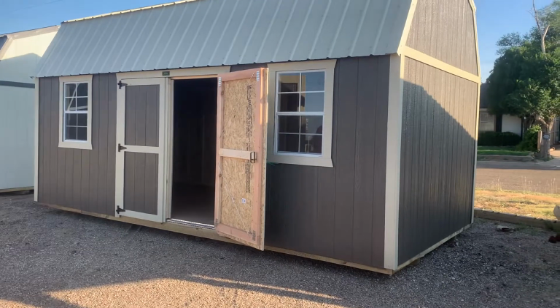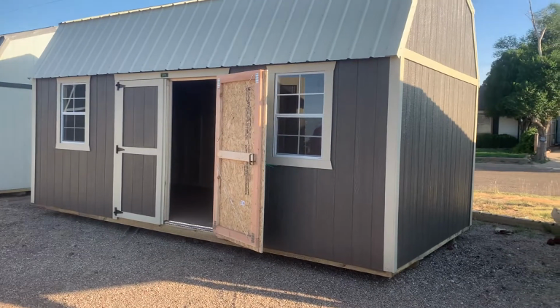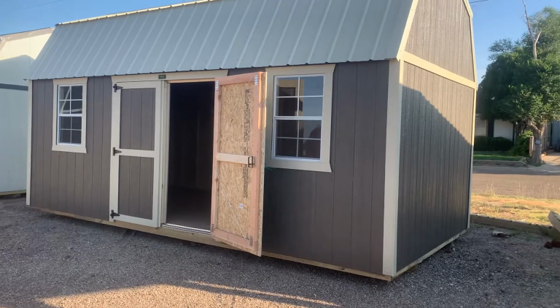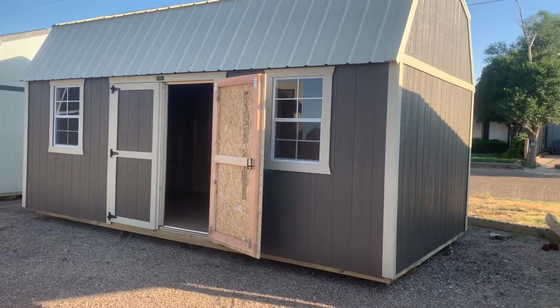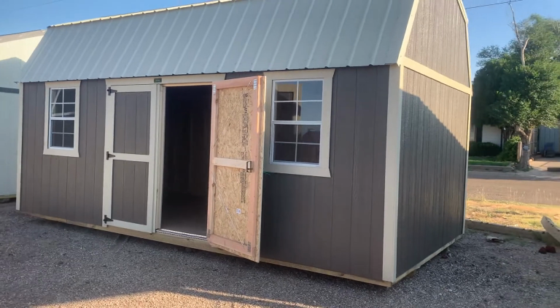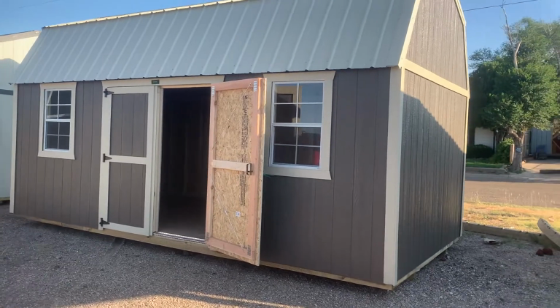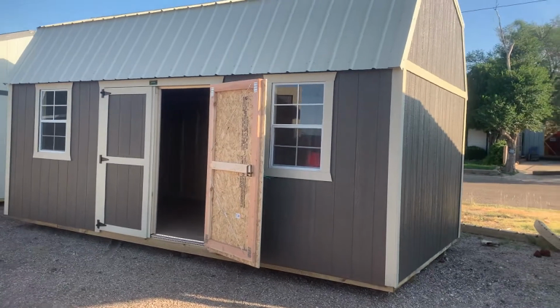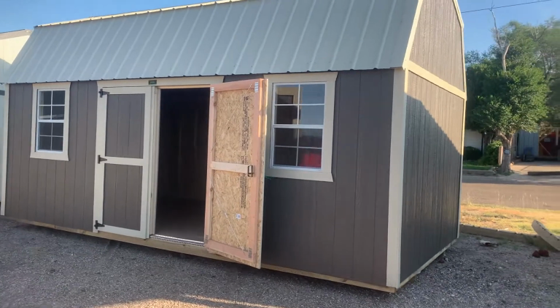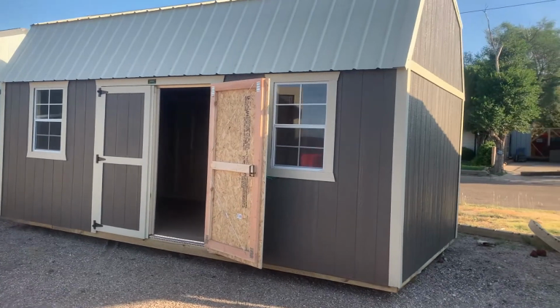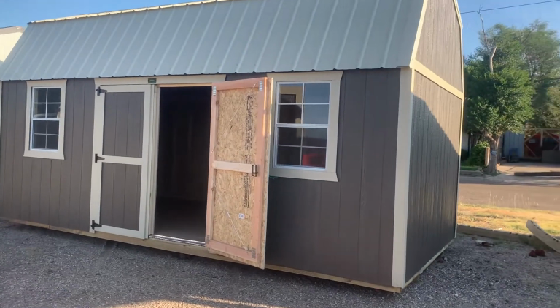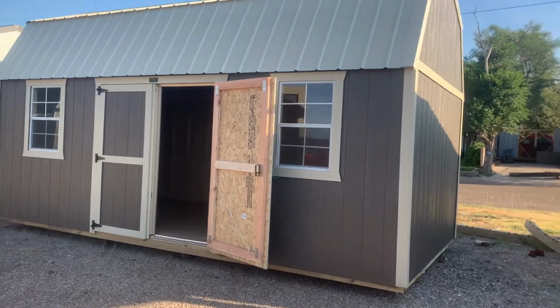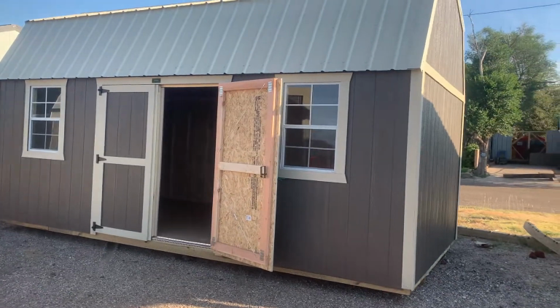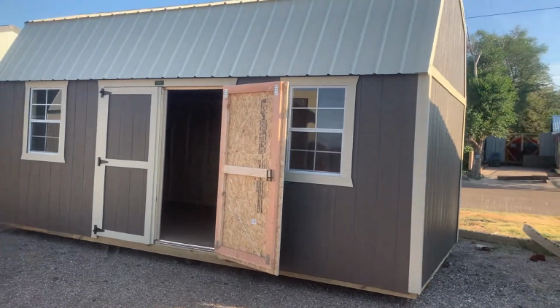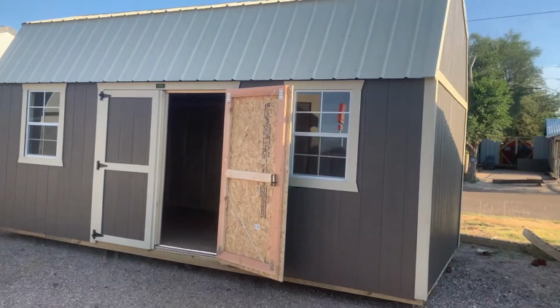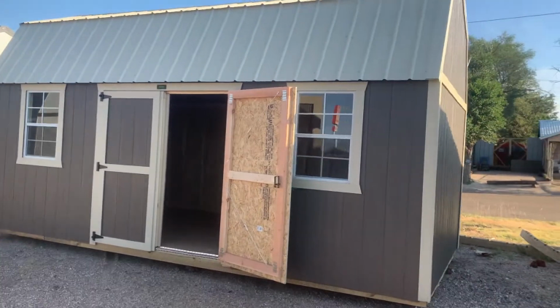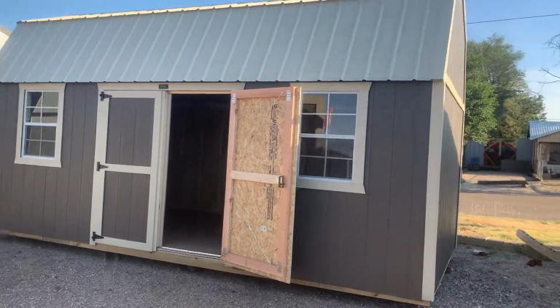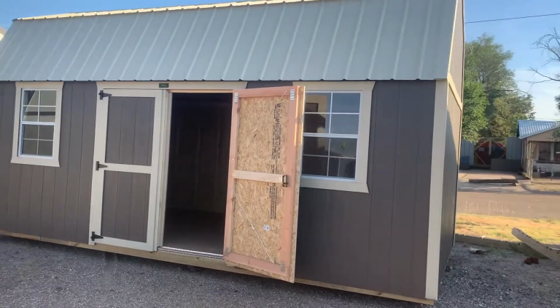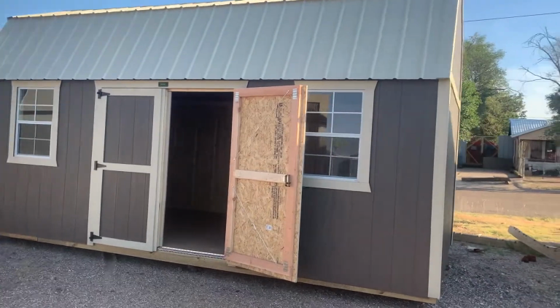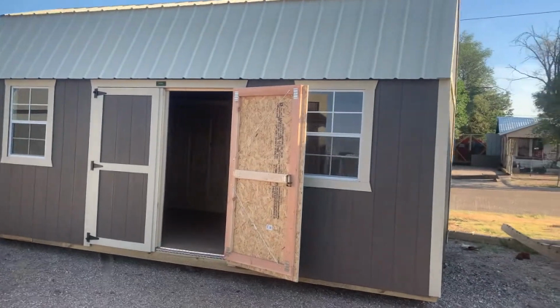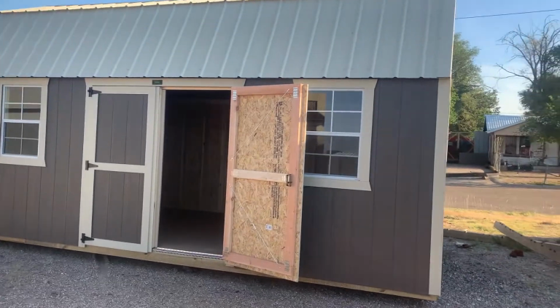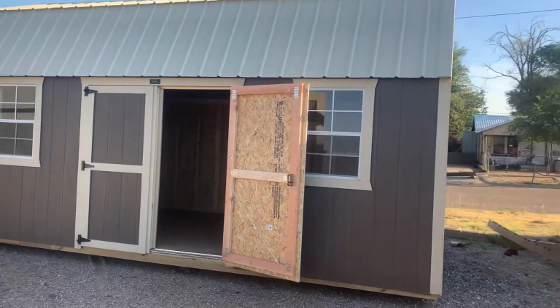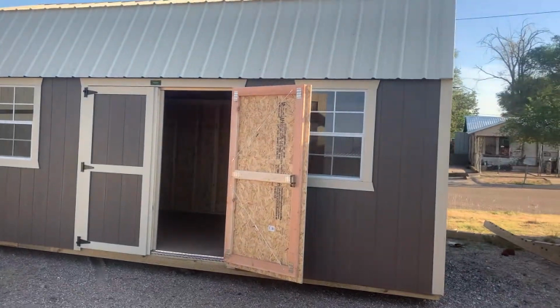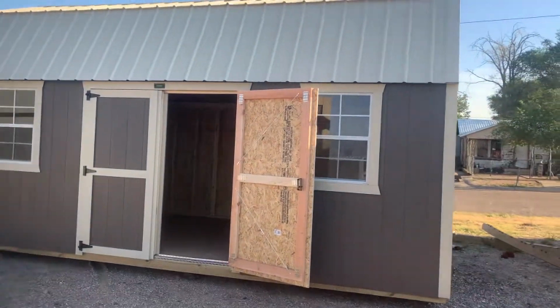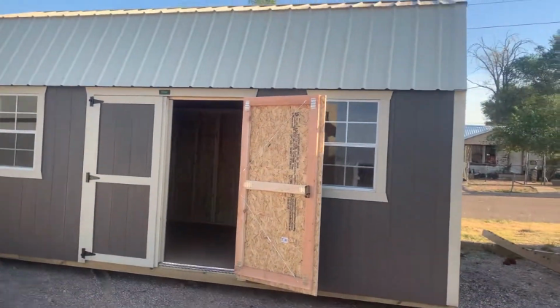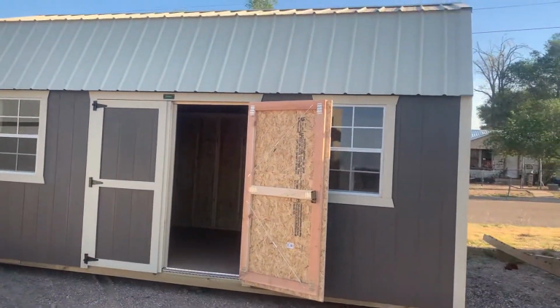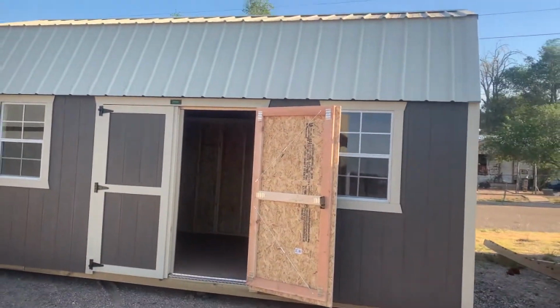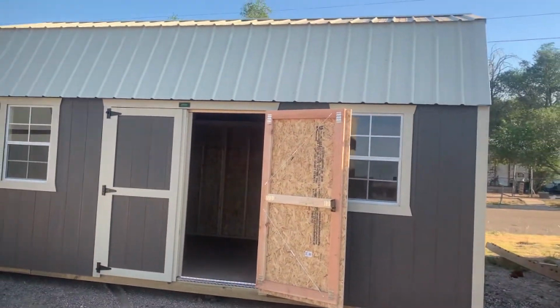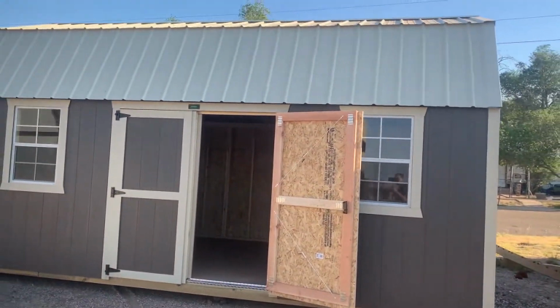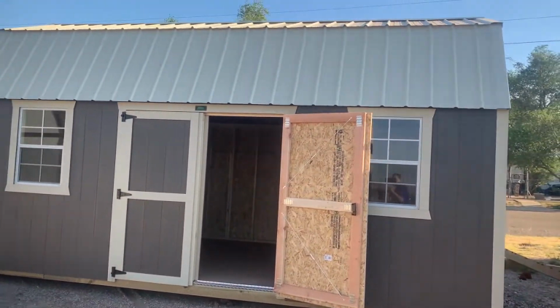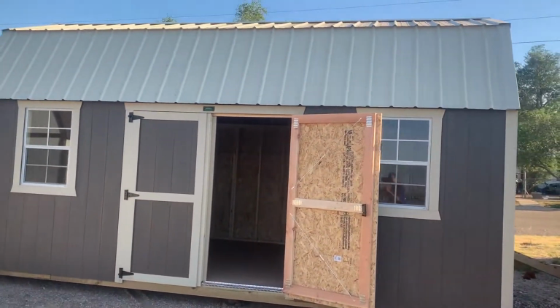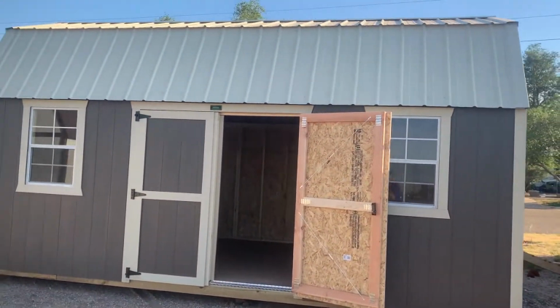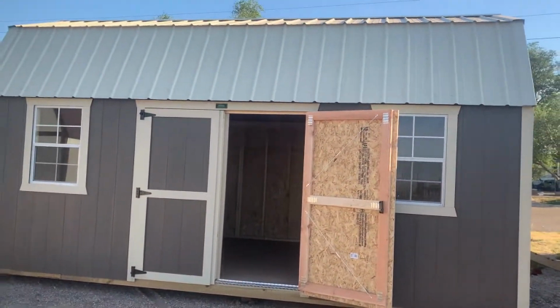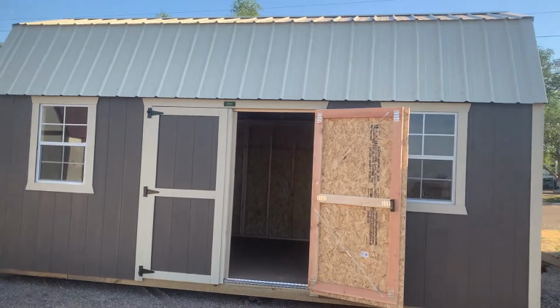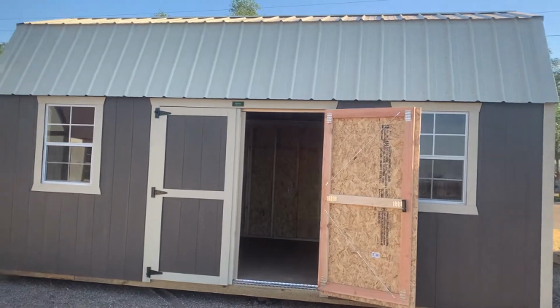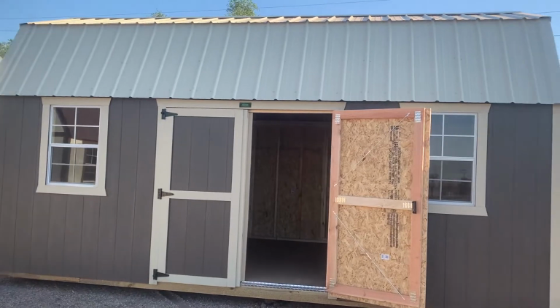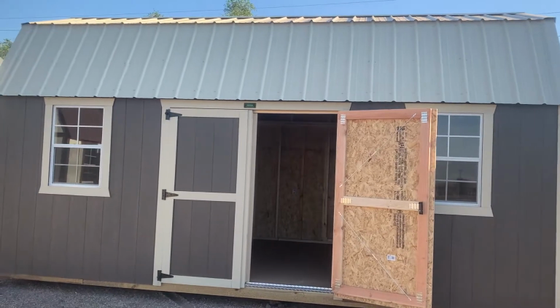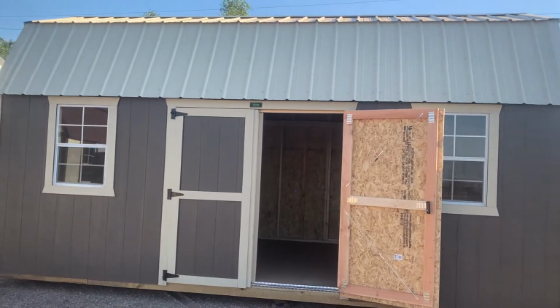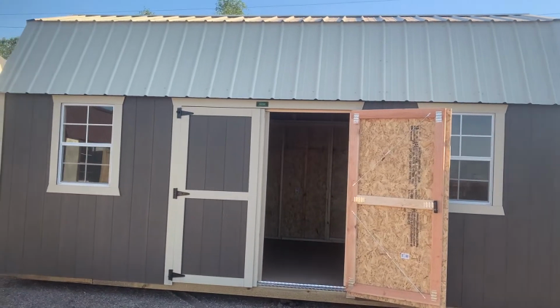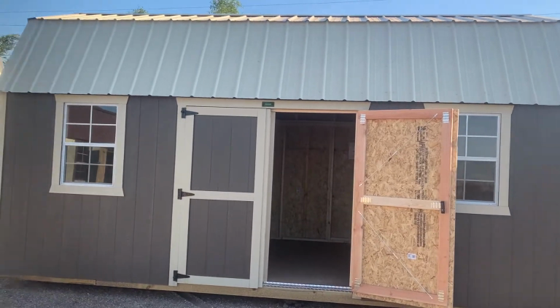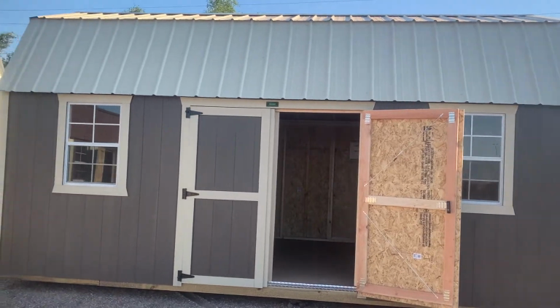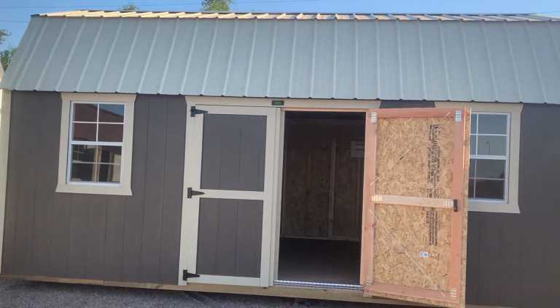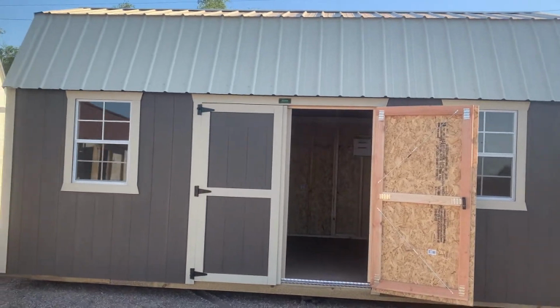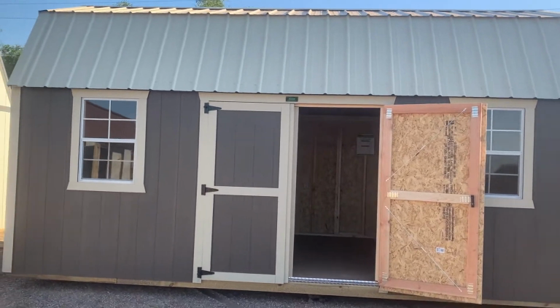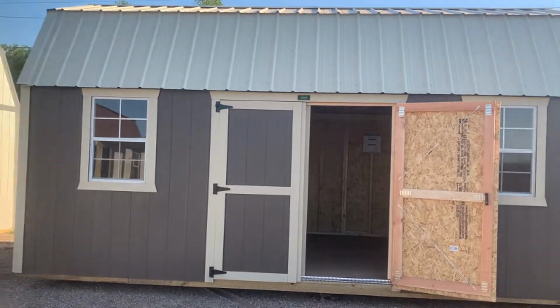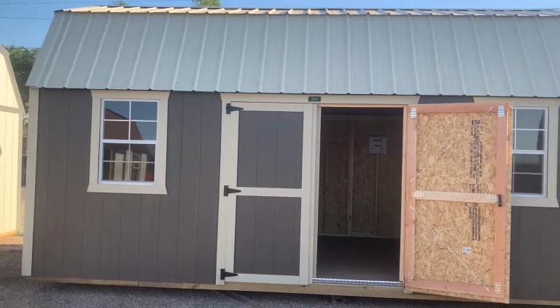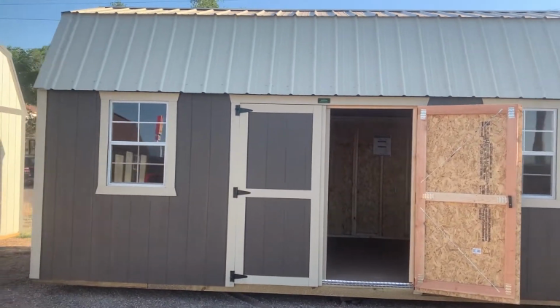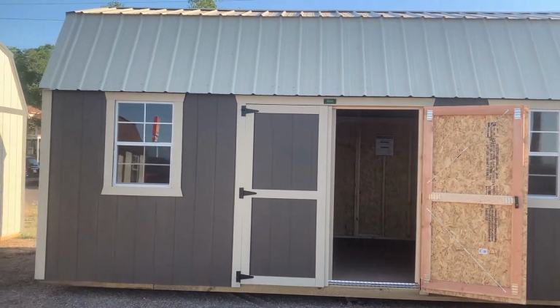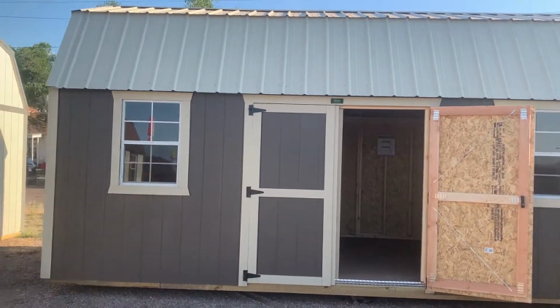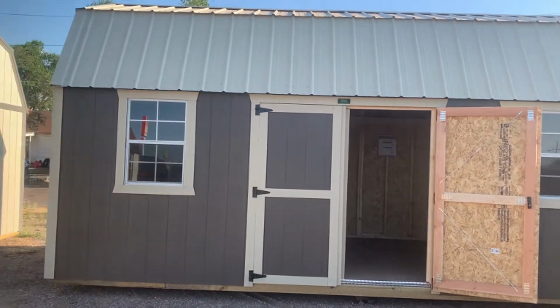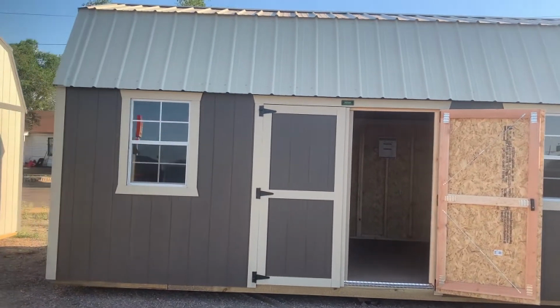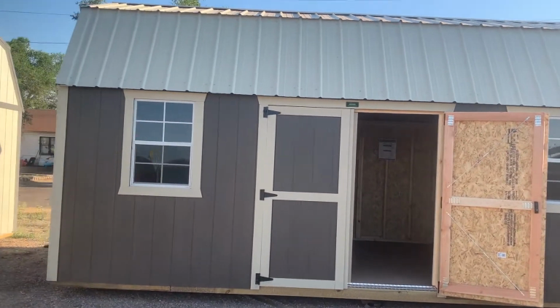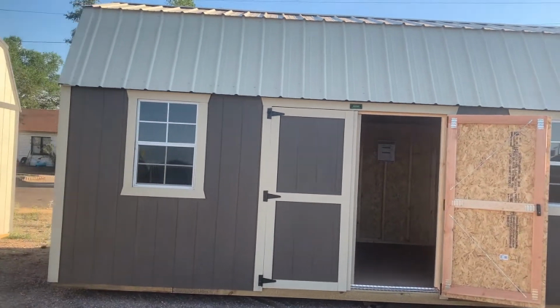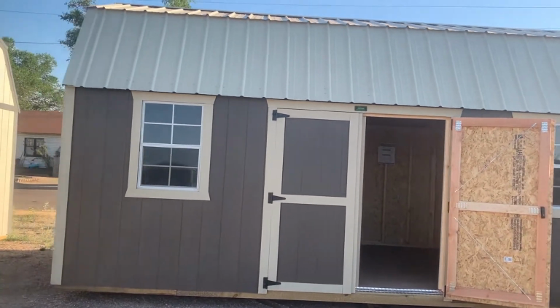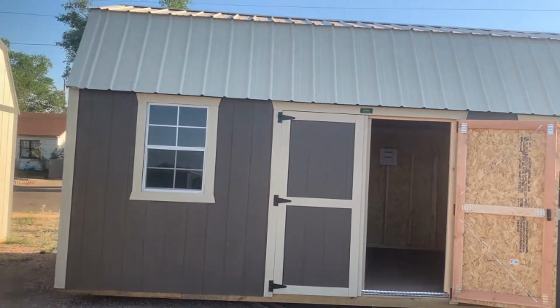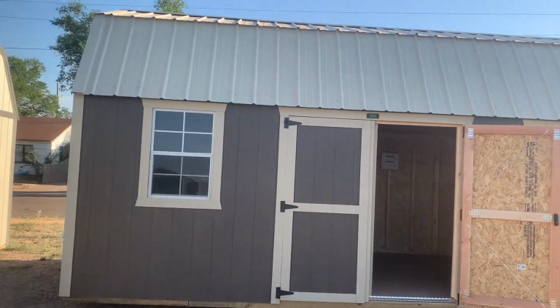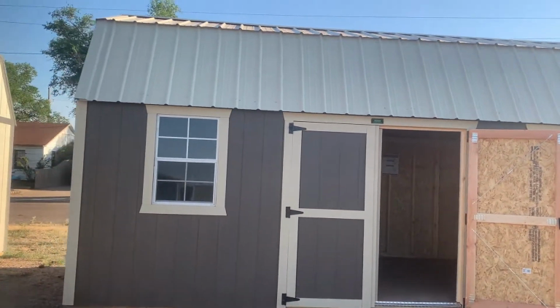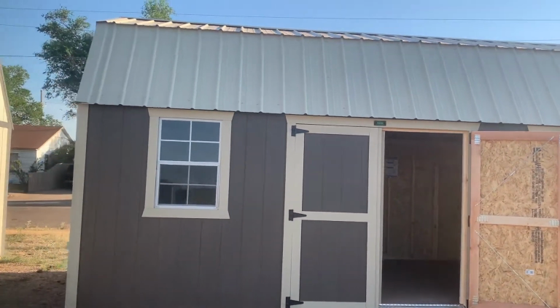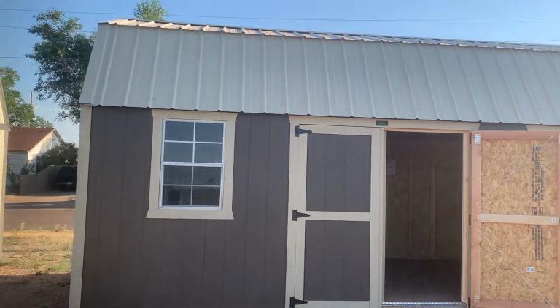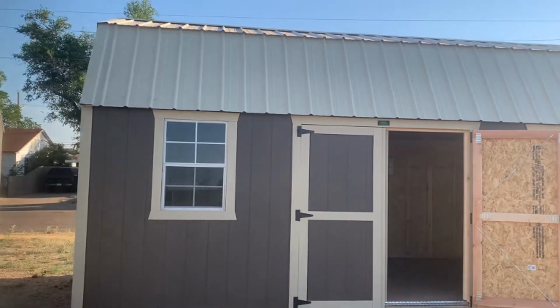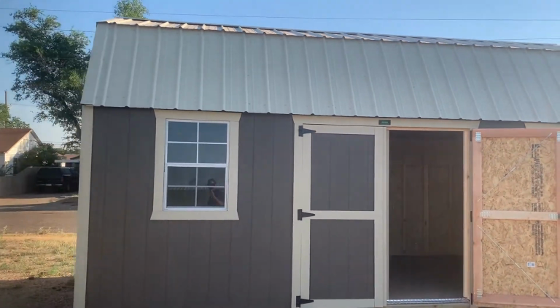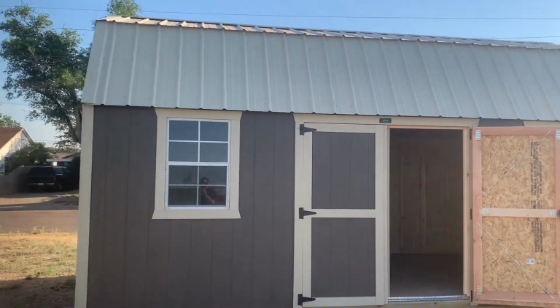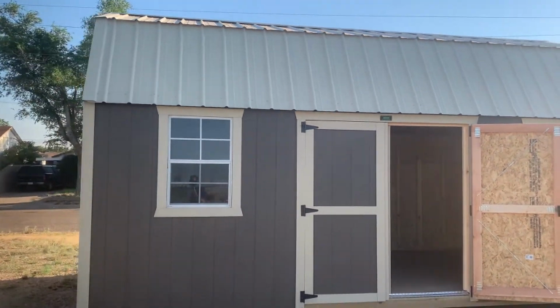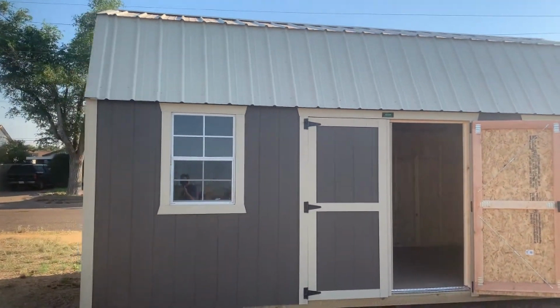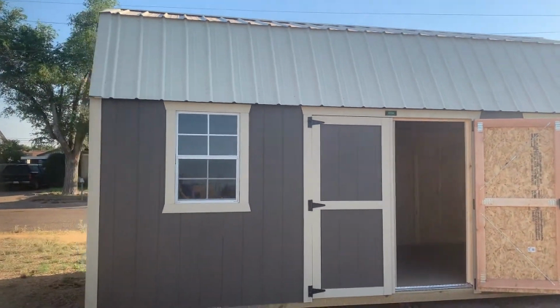Hi, this is Mark with Premier Buildings here in Amarillo, Texas. We're going to take a look at this 10 by 20 side lofted barn.